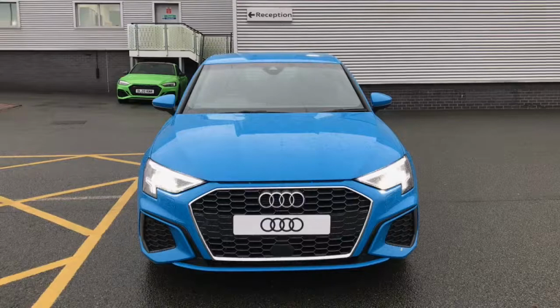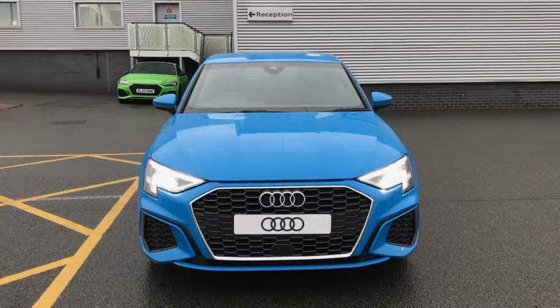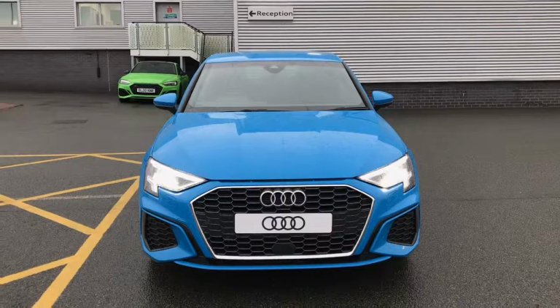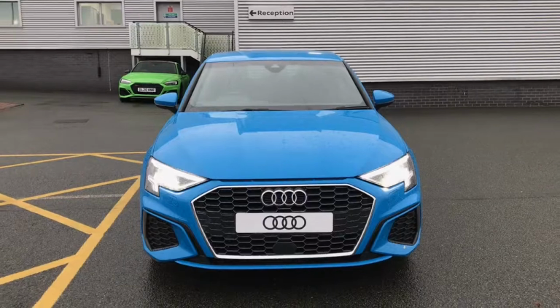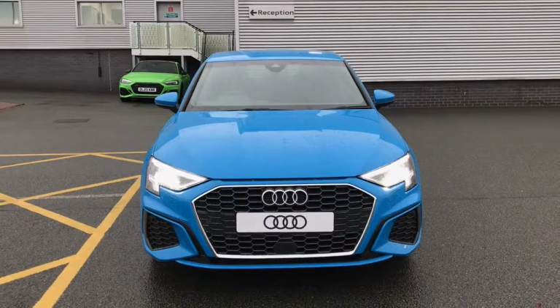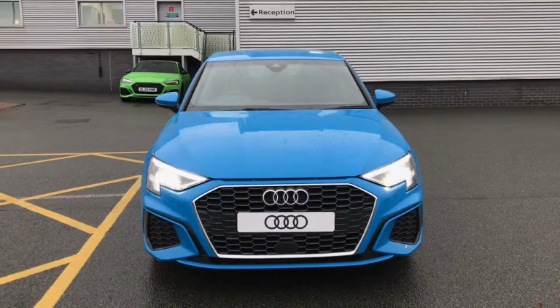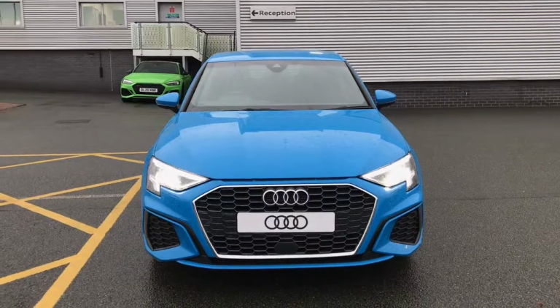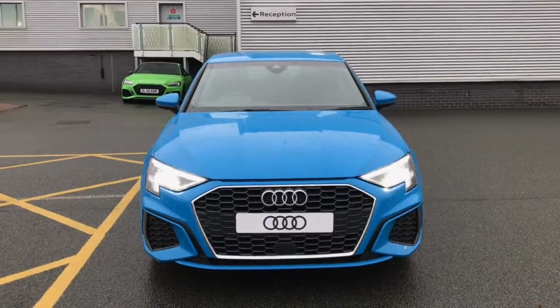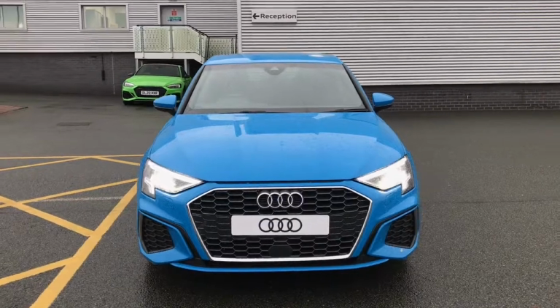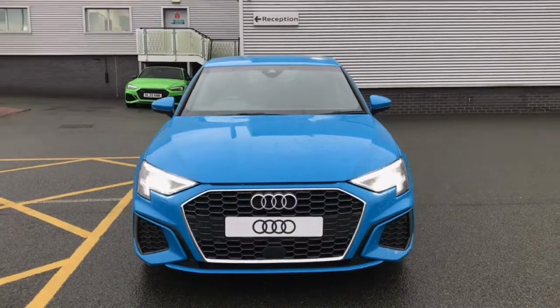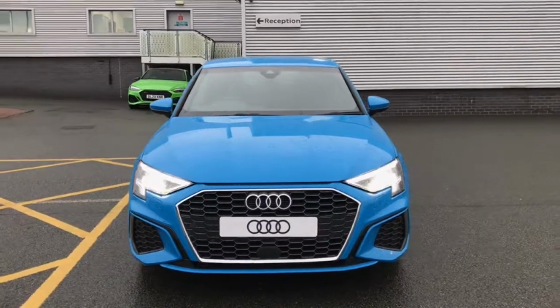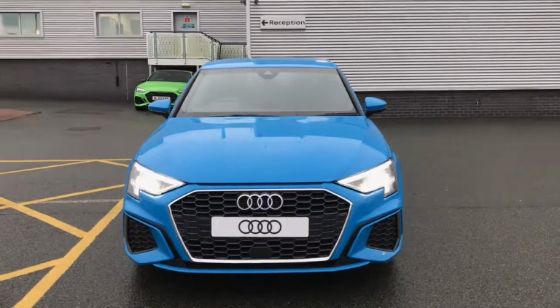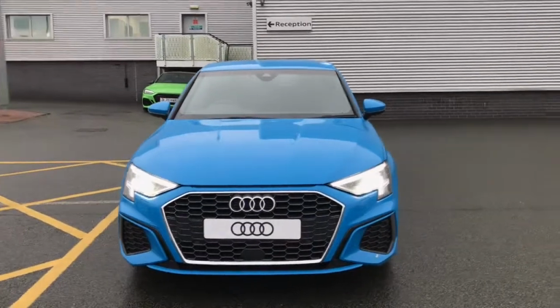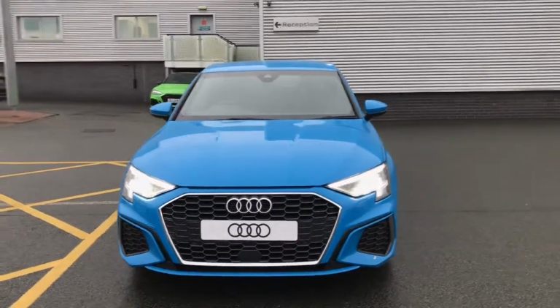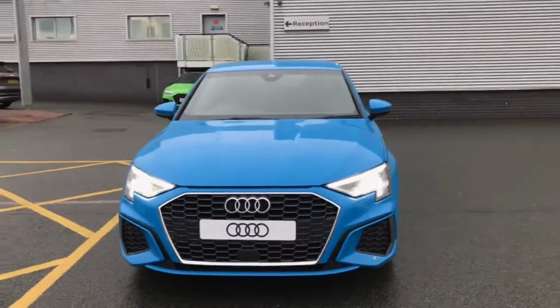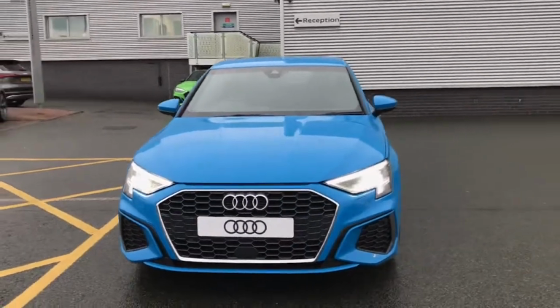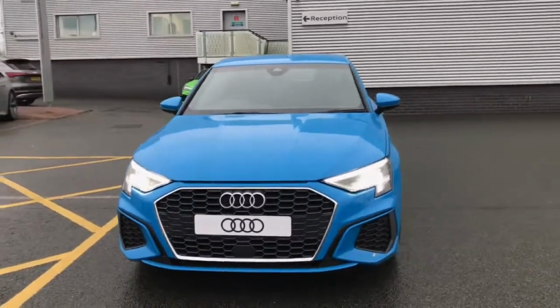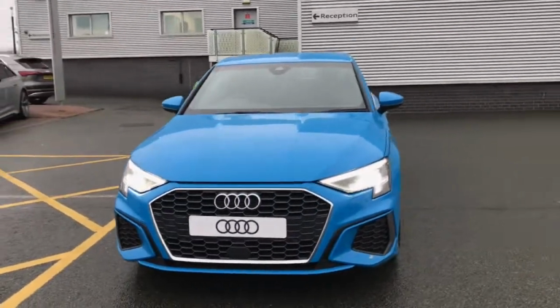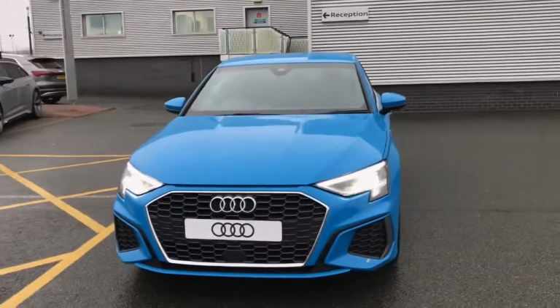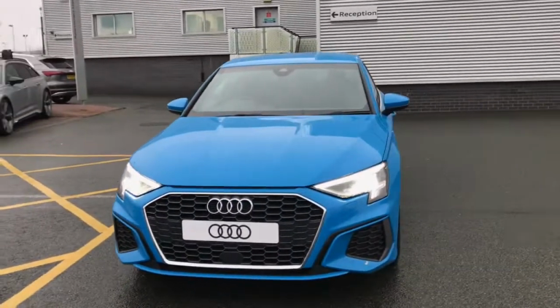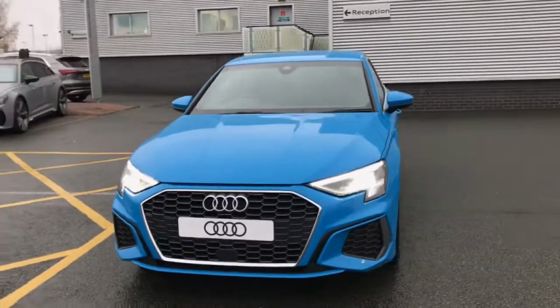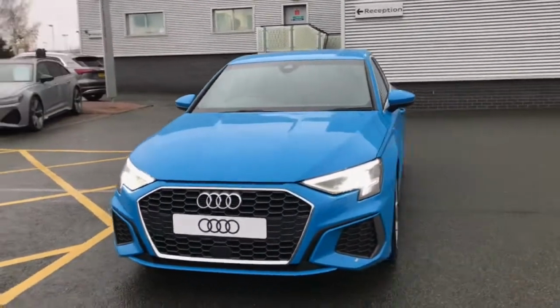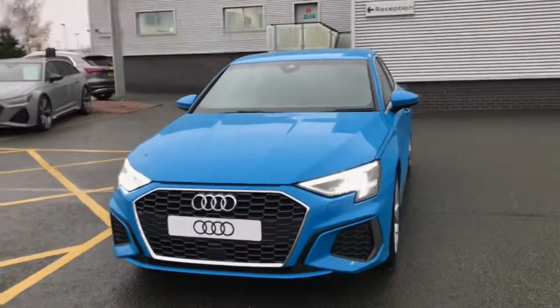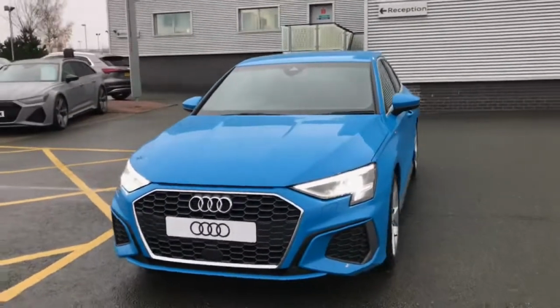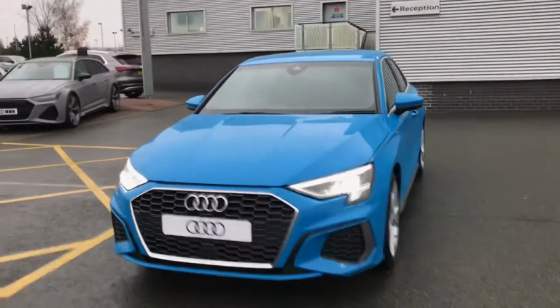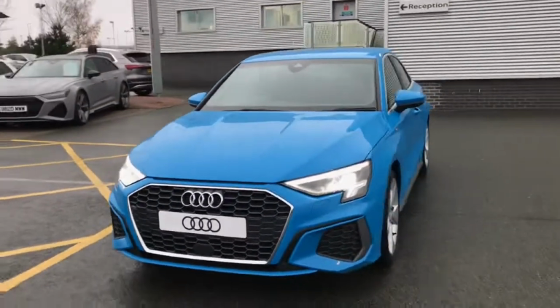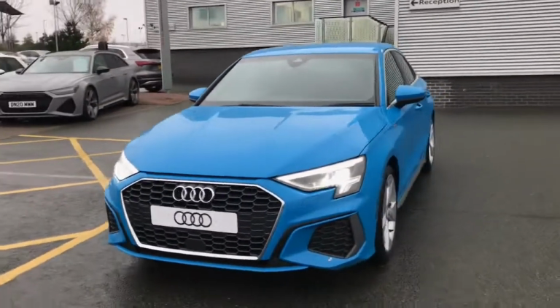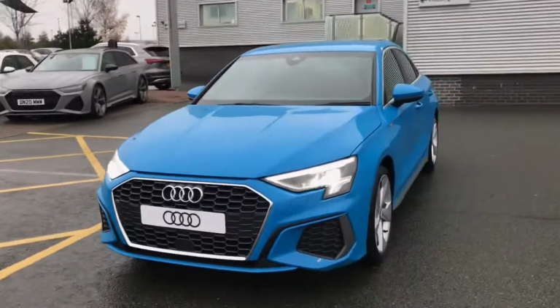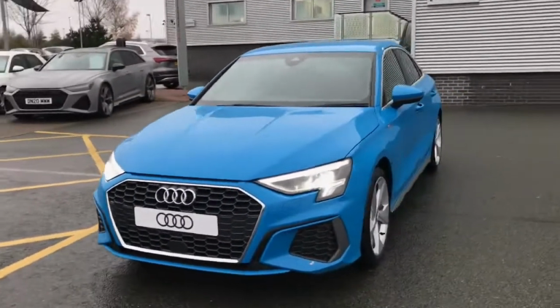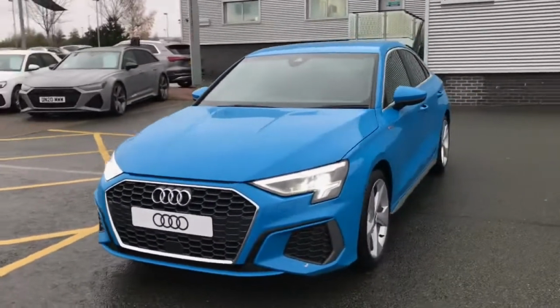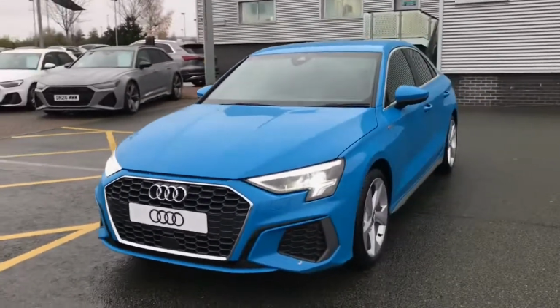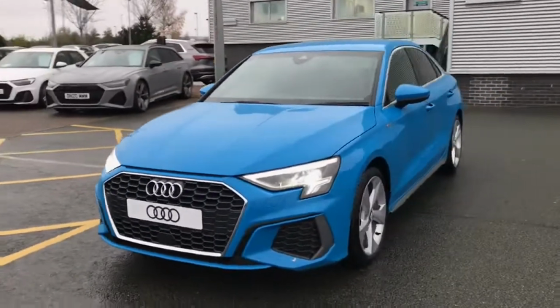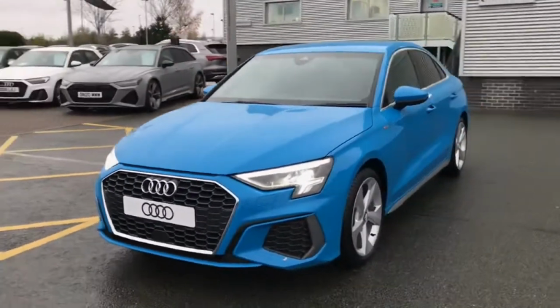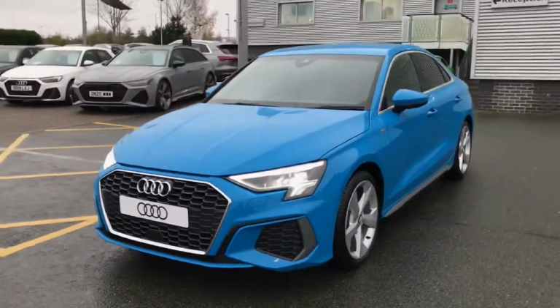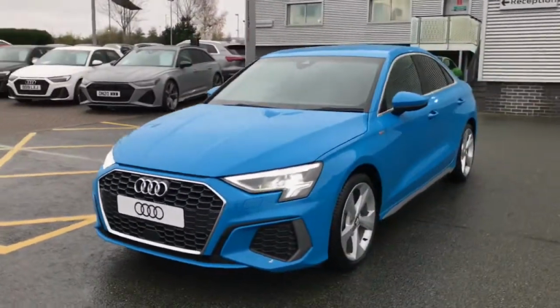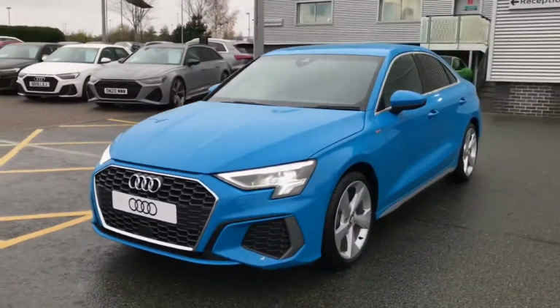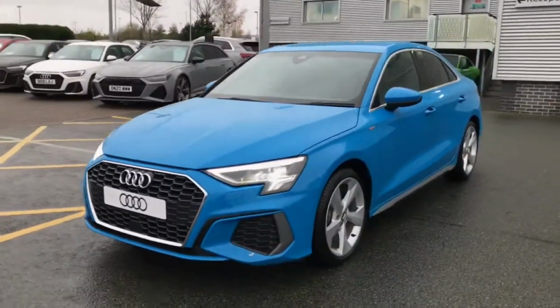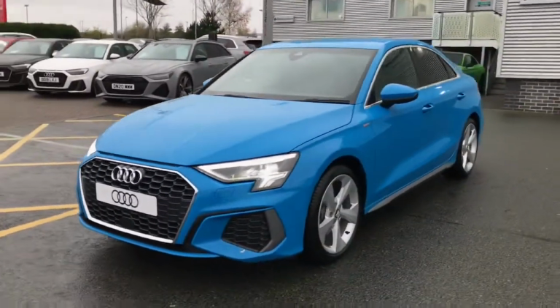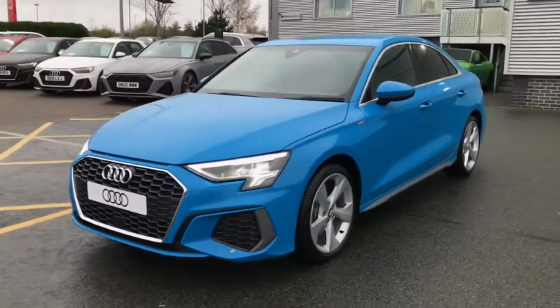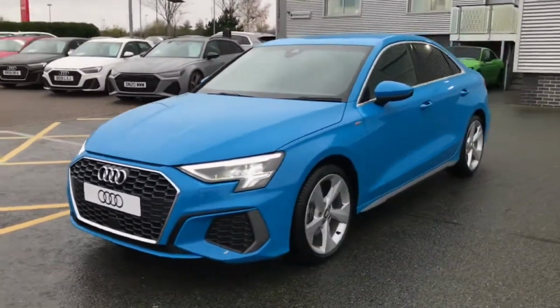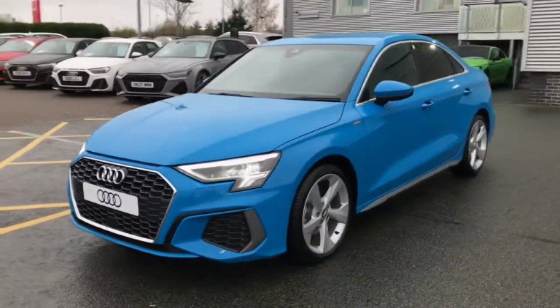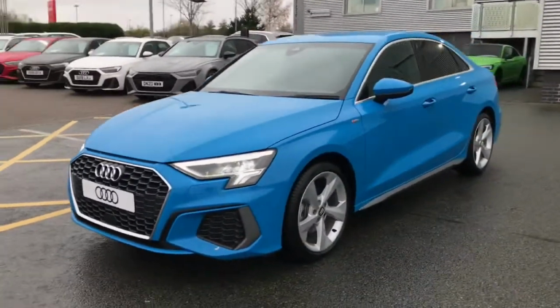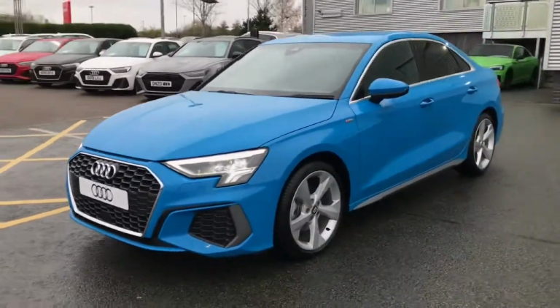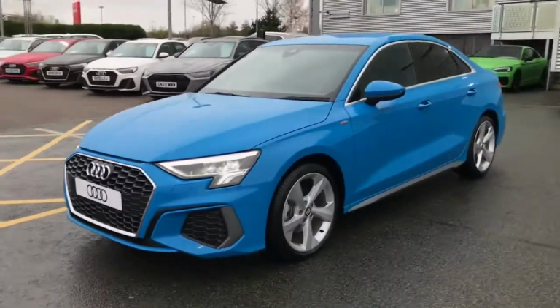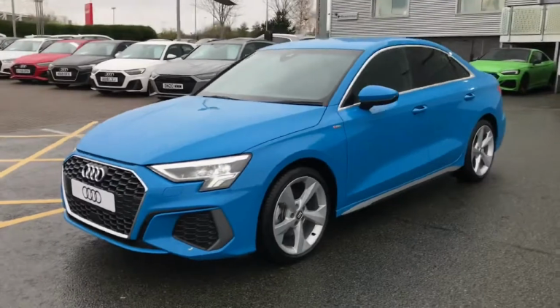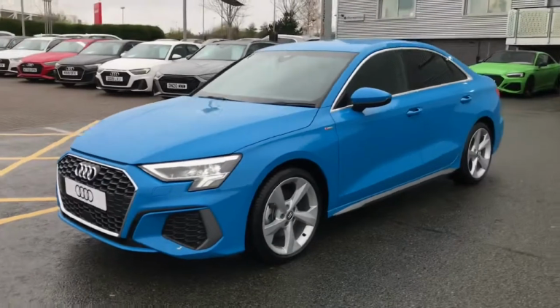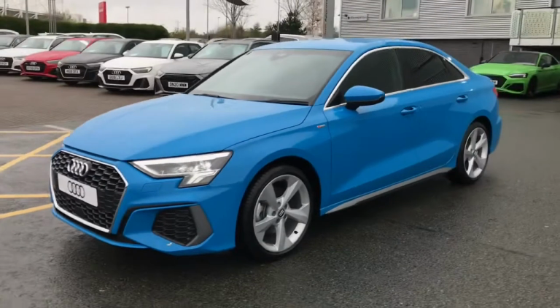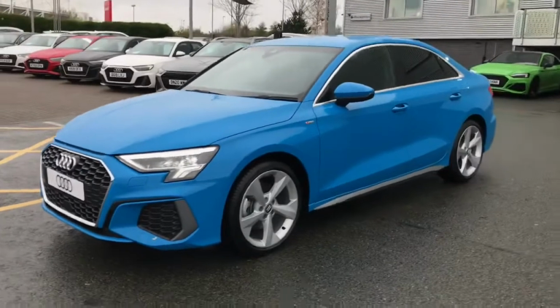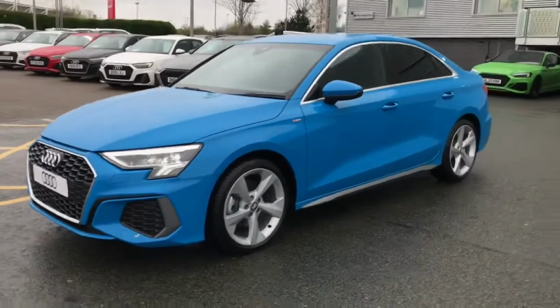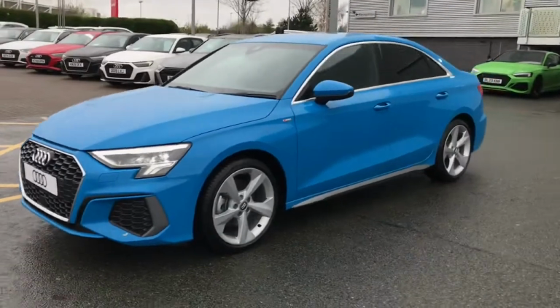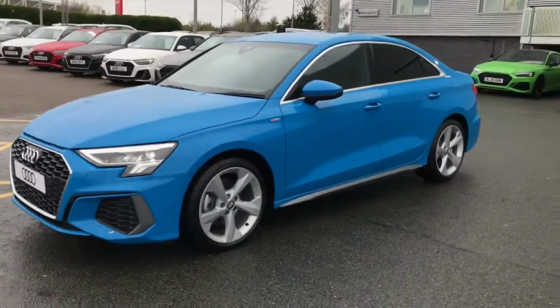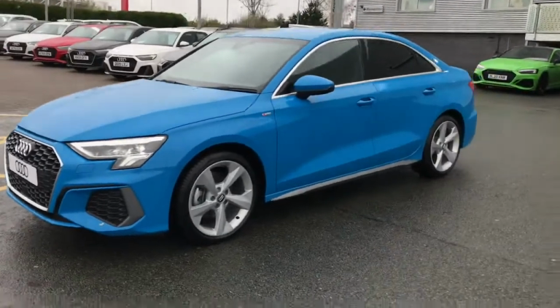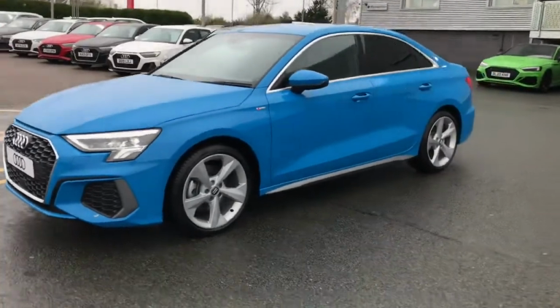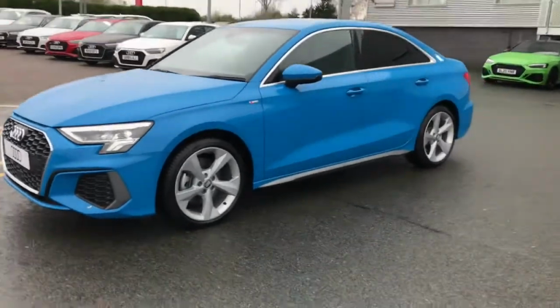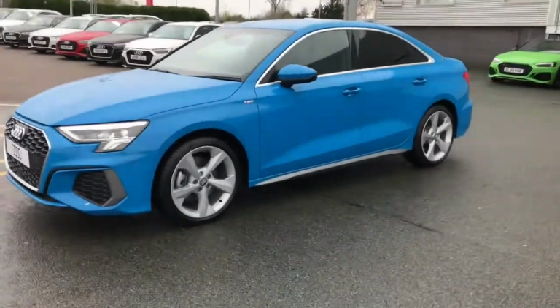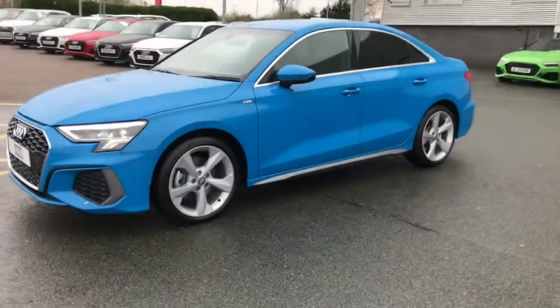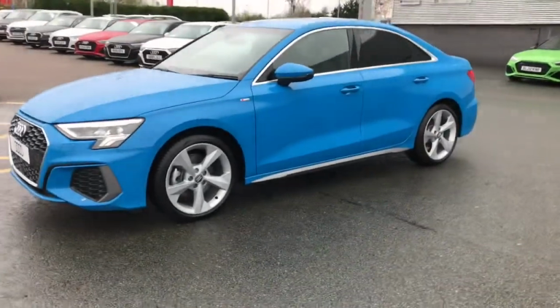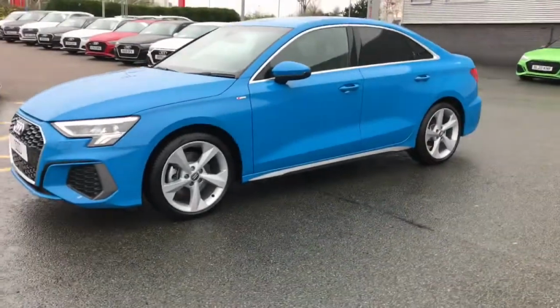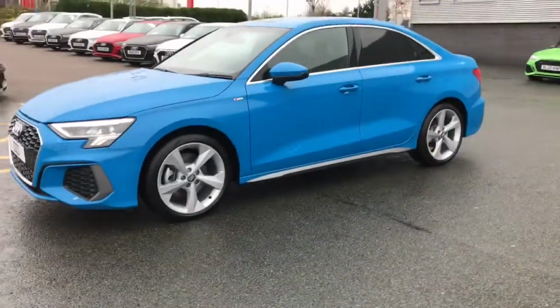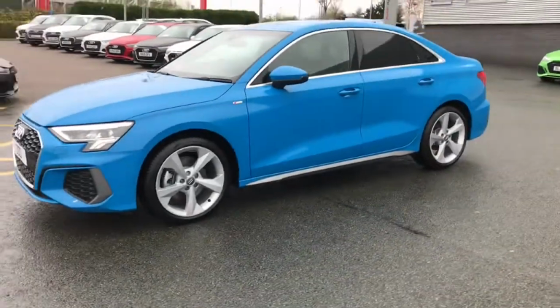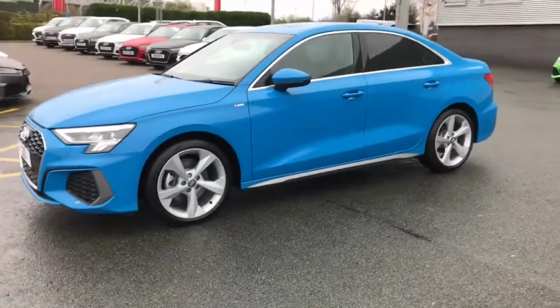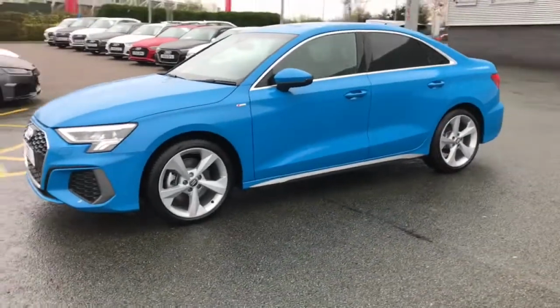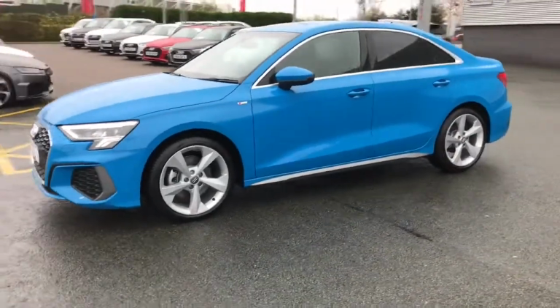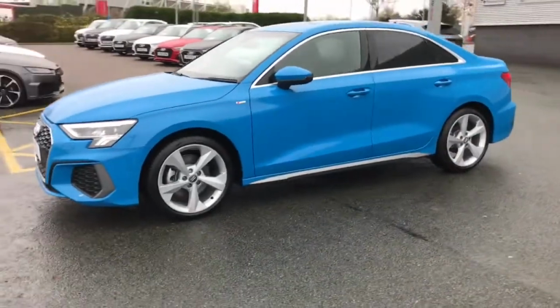Hello and welcome to Stoke Audi. Here we have the brand new Audi A3 saloon. This is the S-Line model, finished in turbo blue.